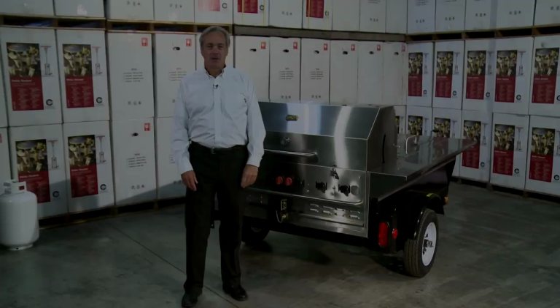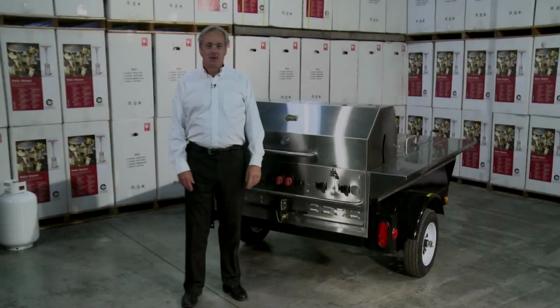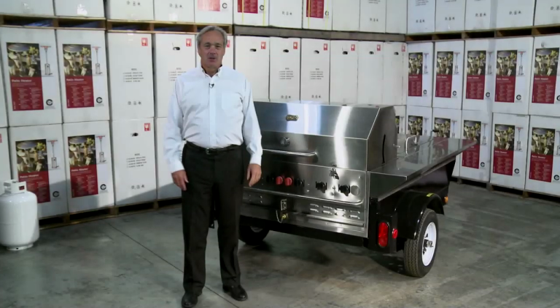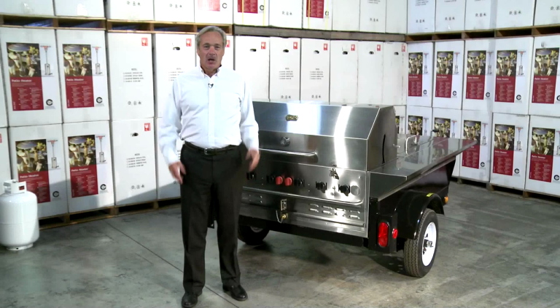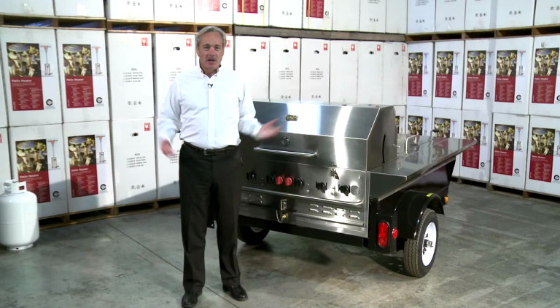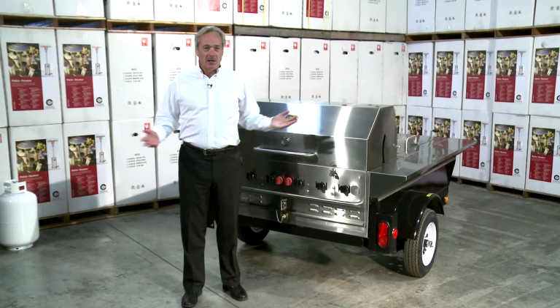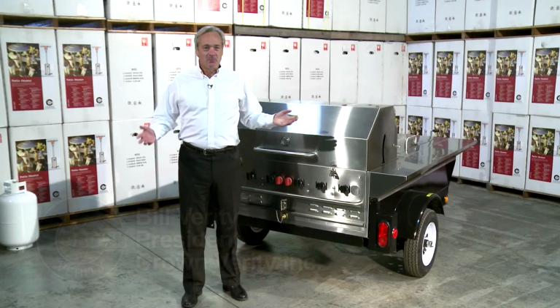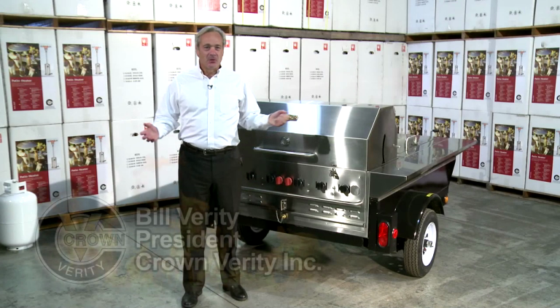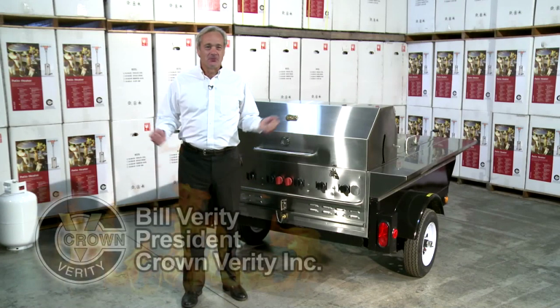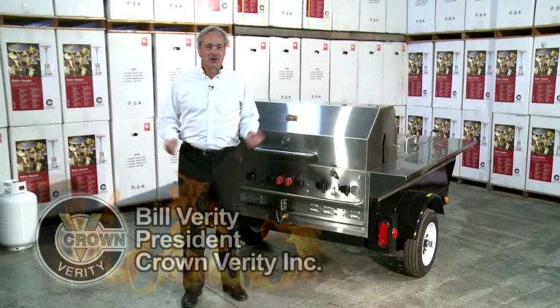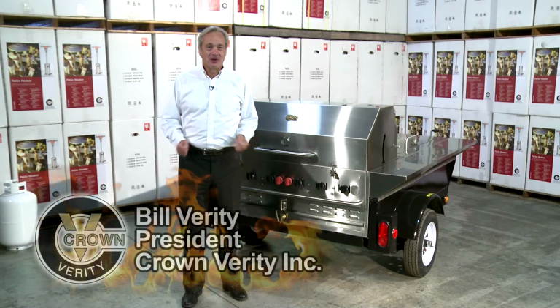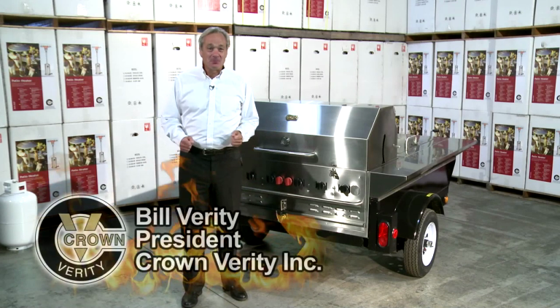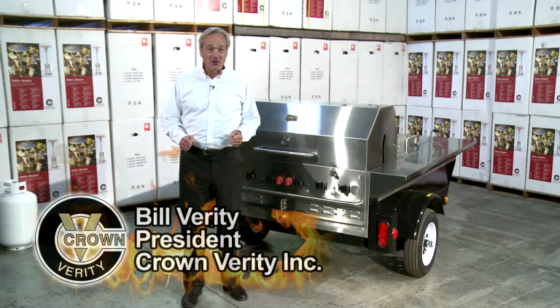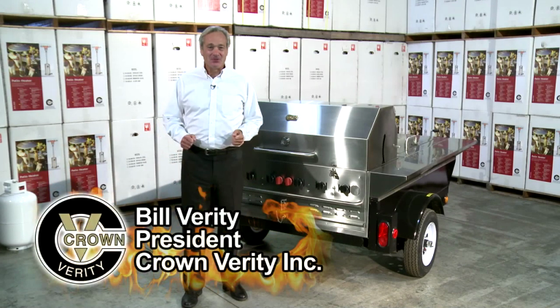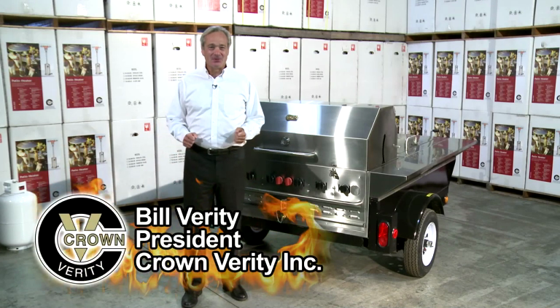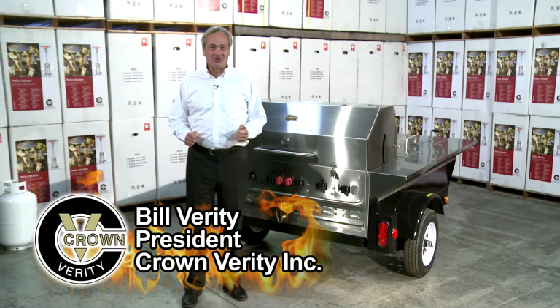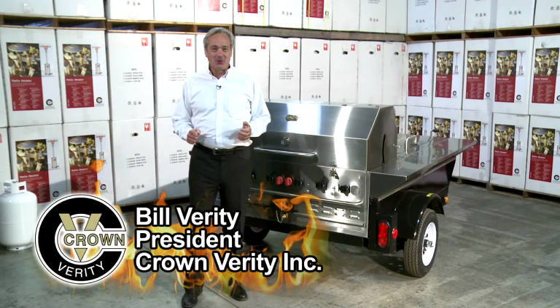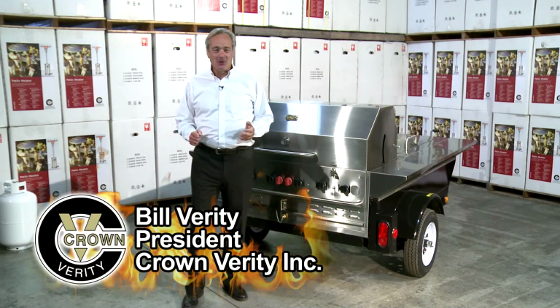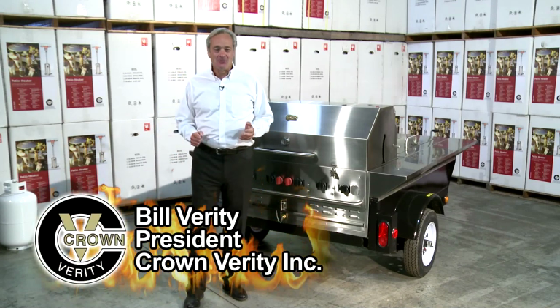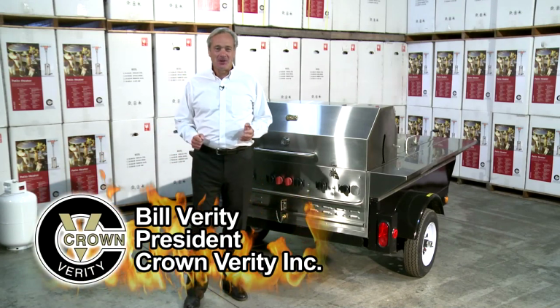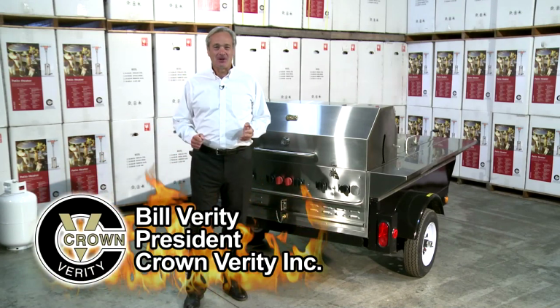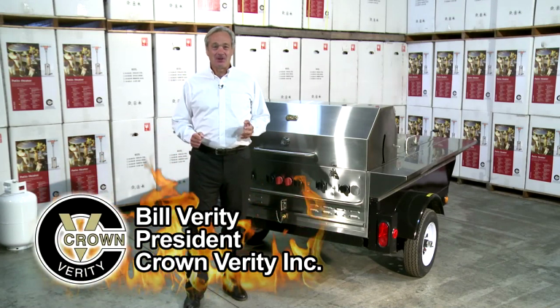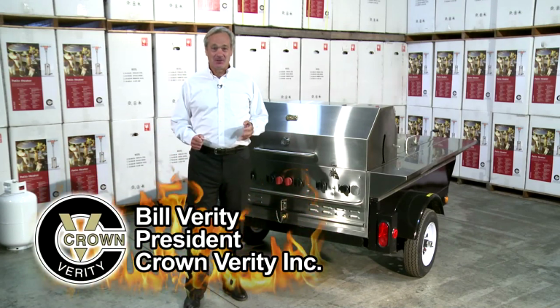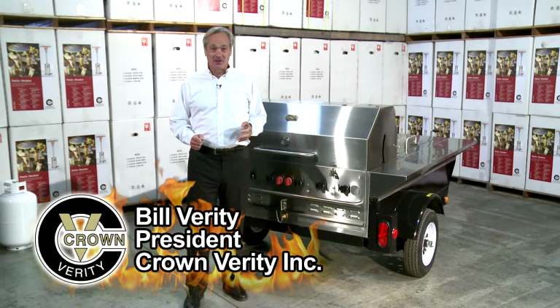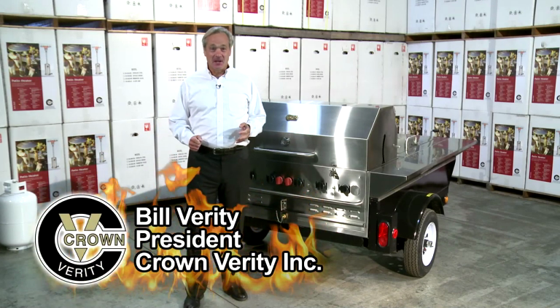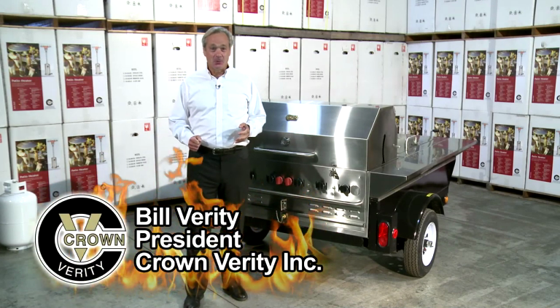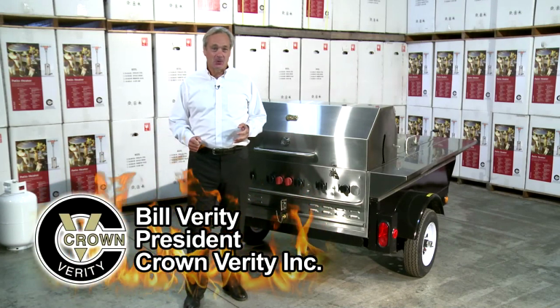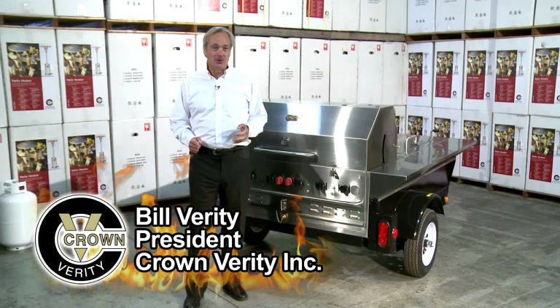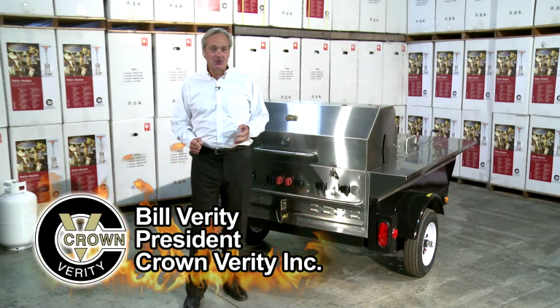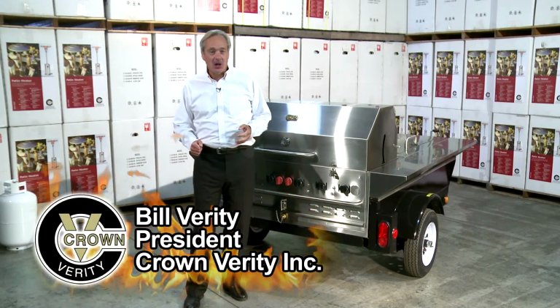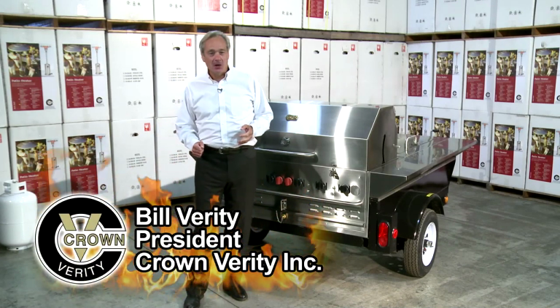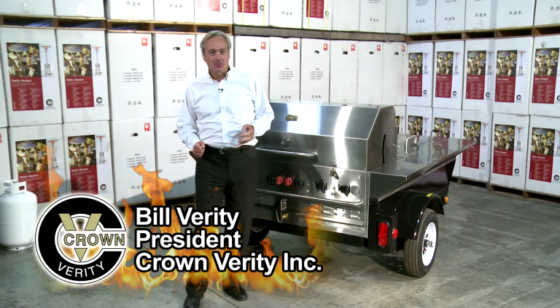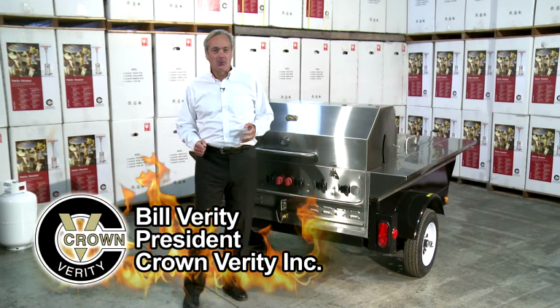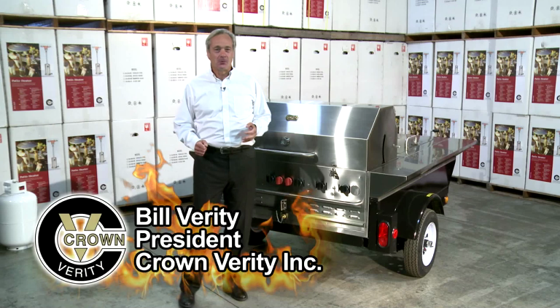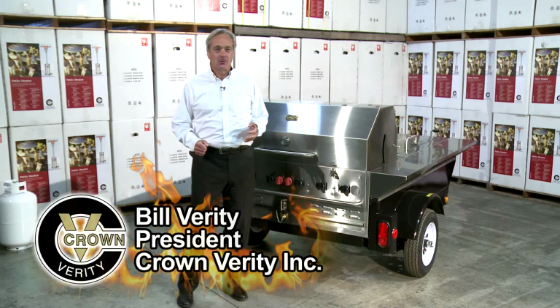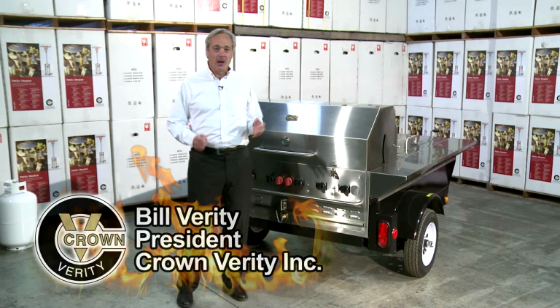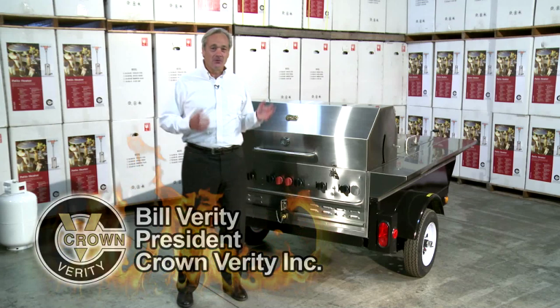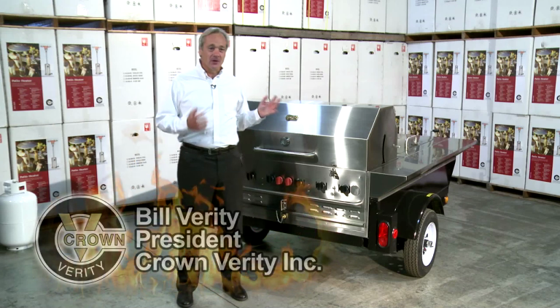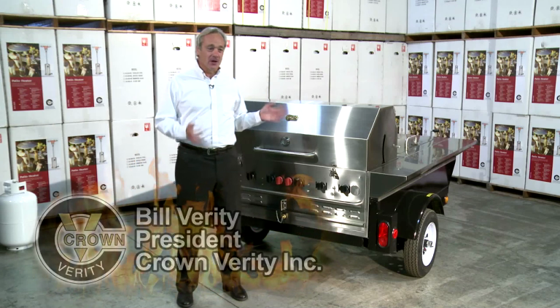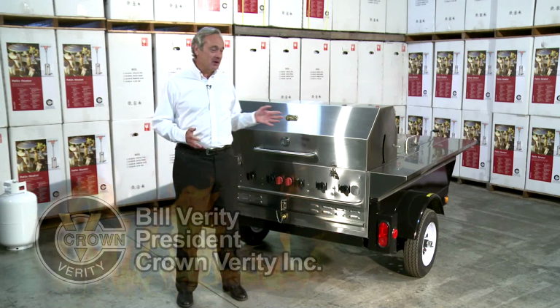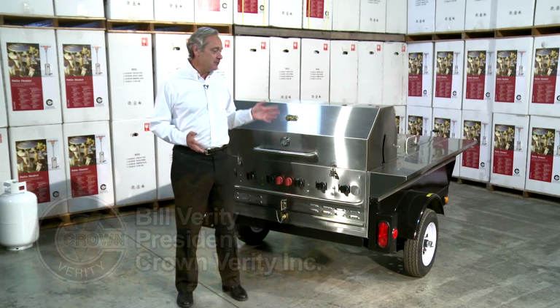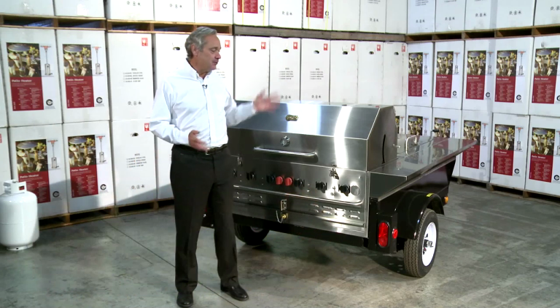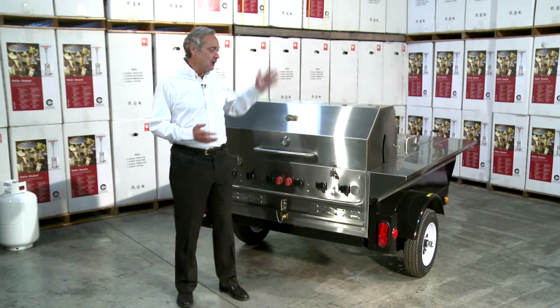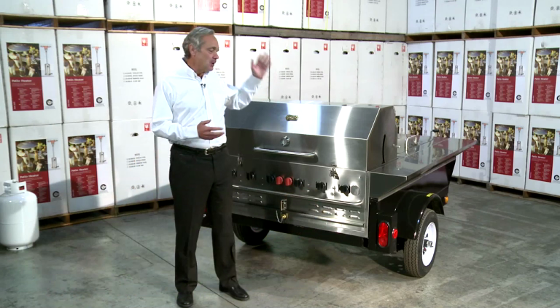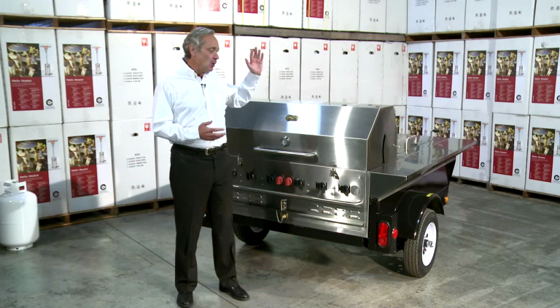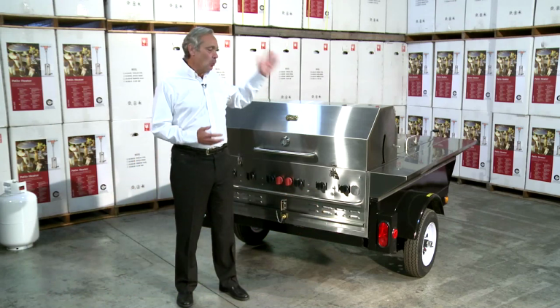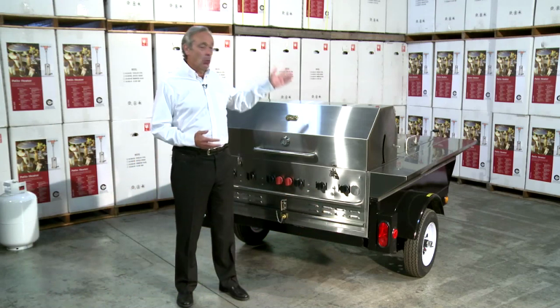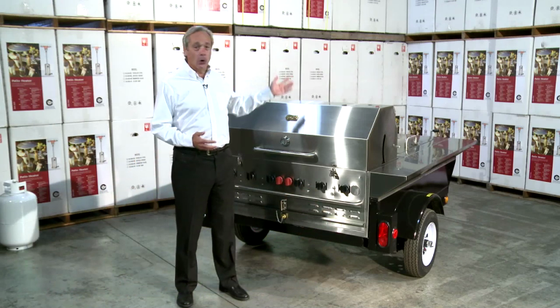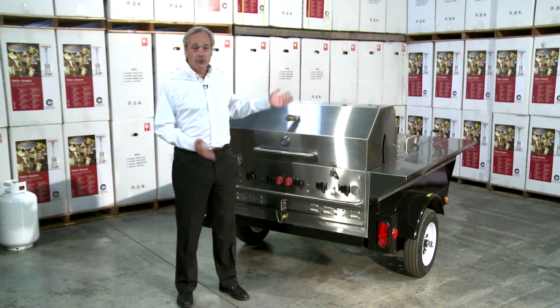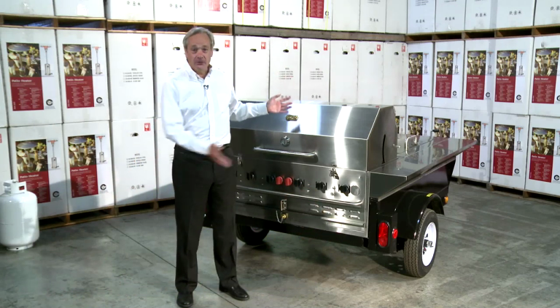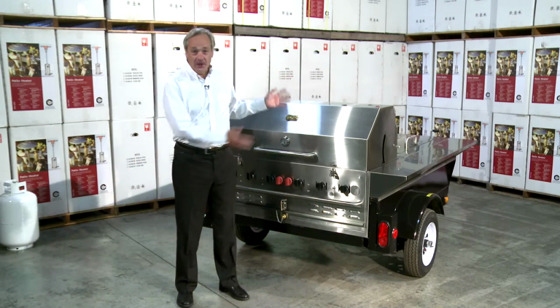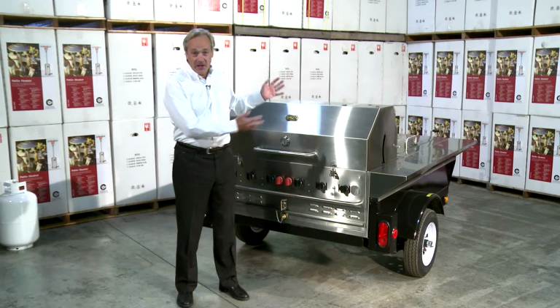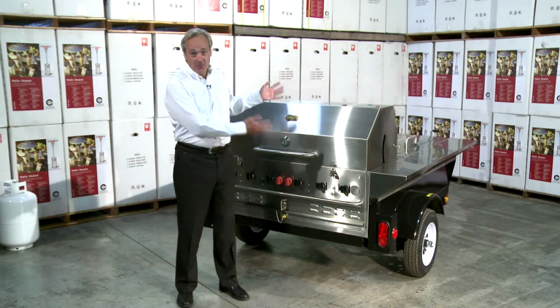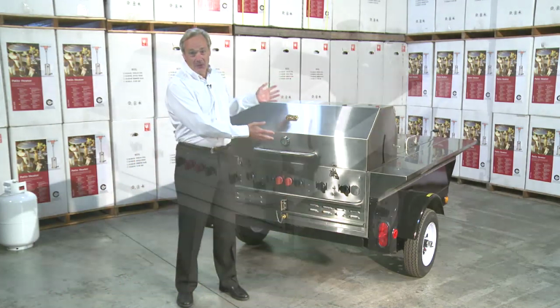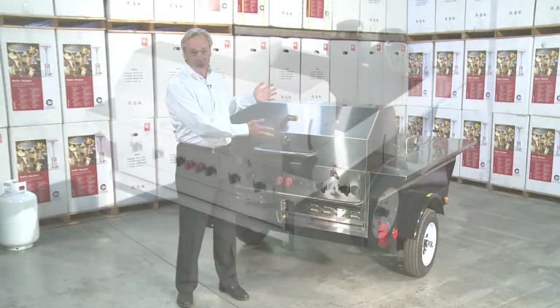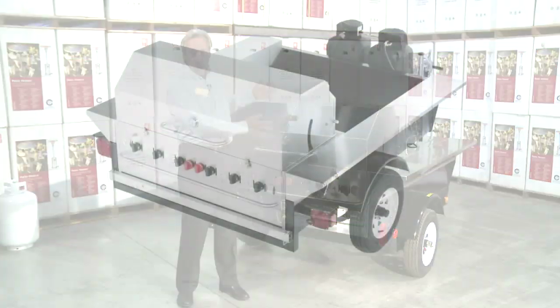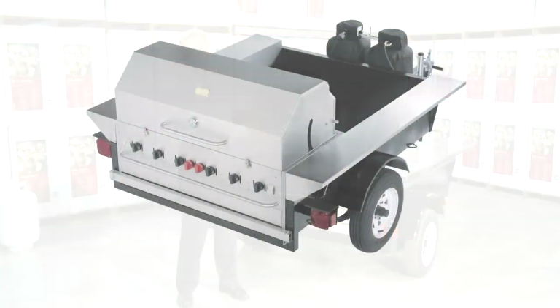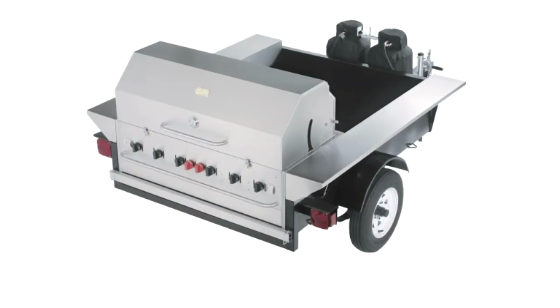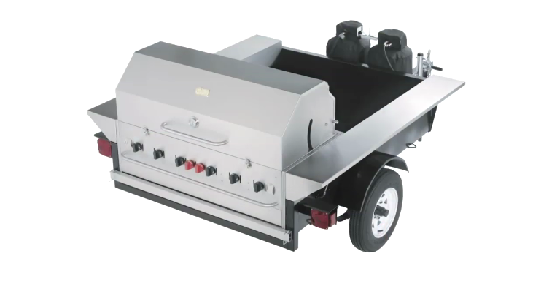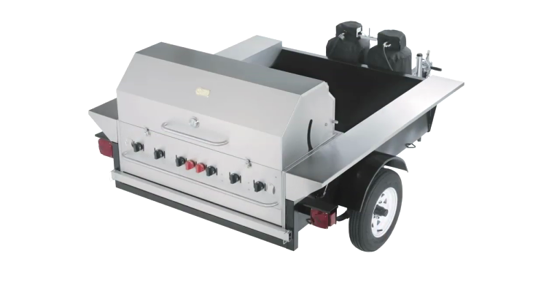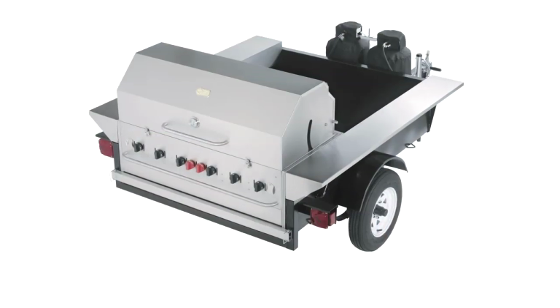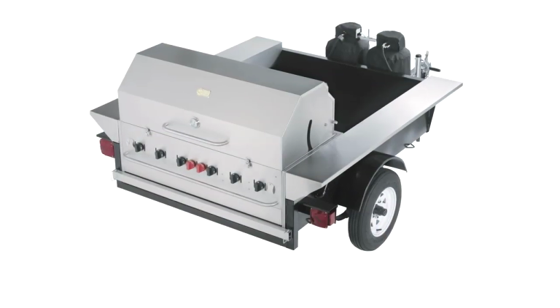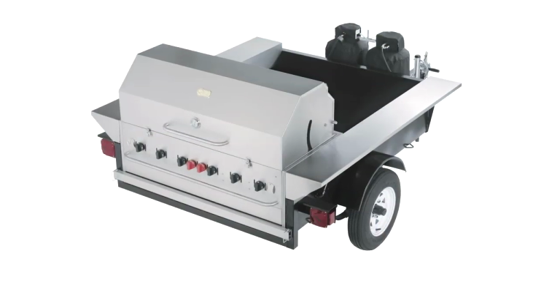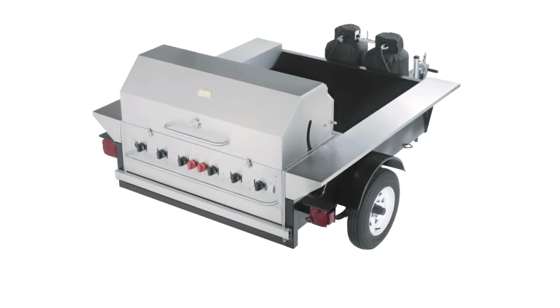Hi, I'm Bill Verity, President of Crown Verity, and today we're going to talk about Crown Verity's world-famous Towable Grills.